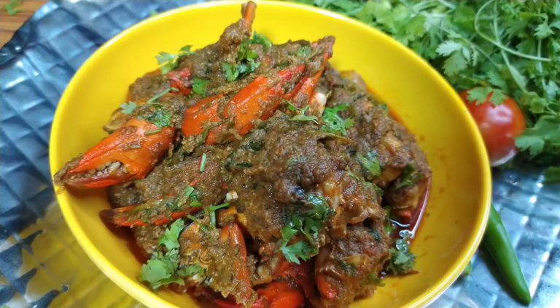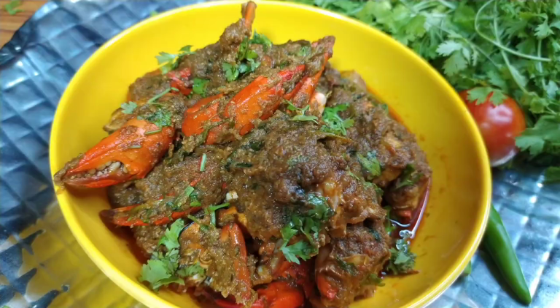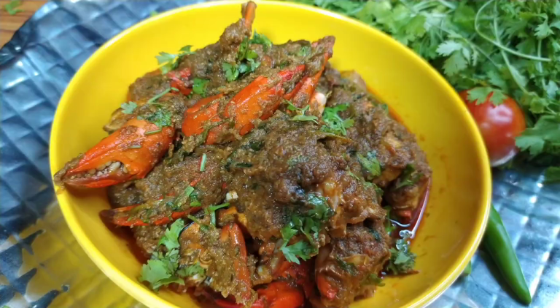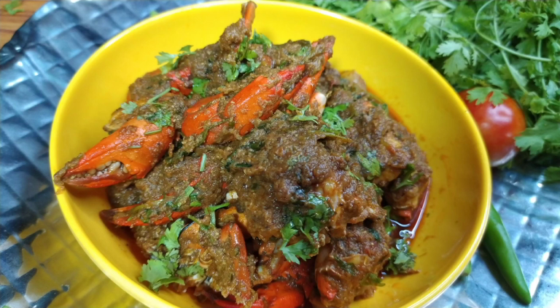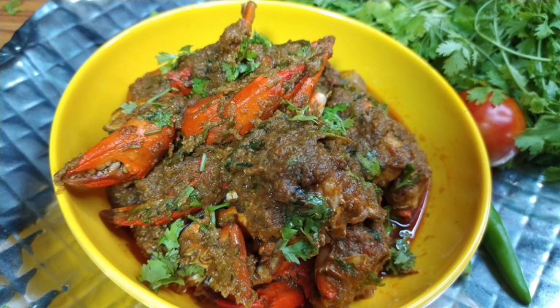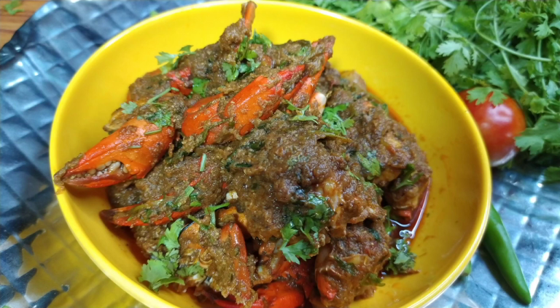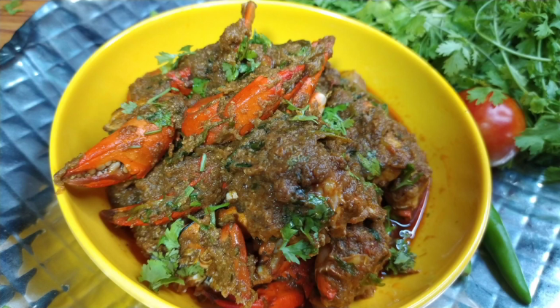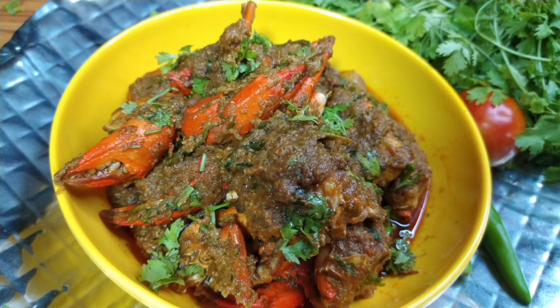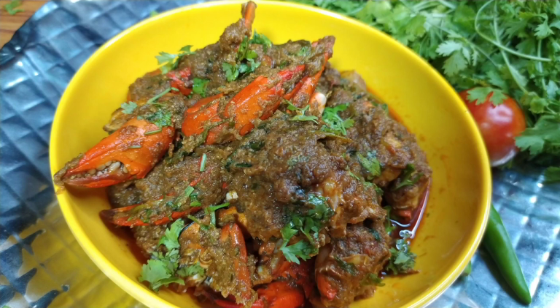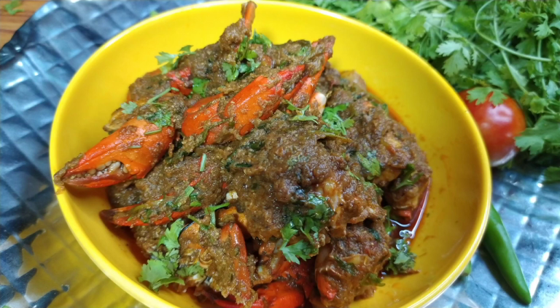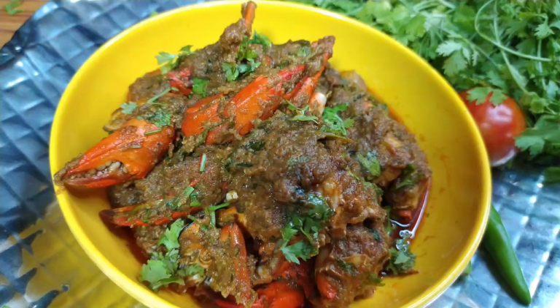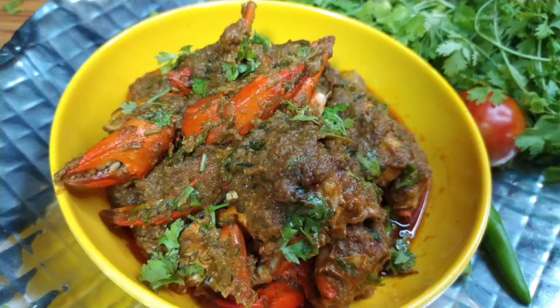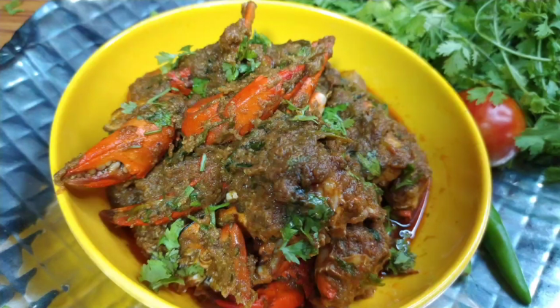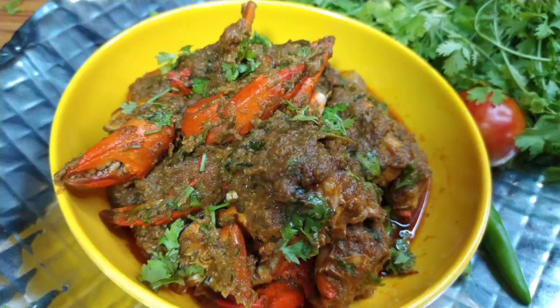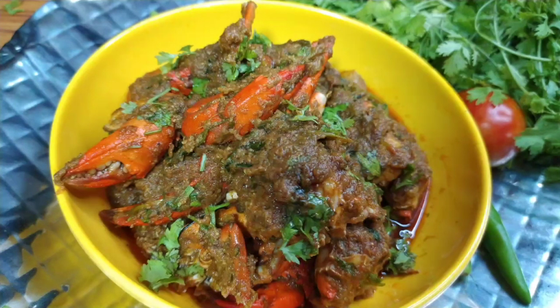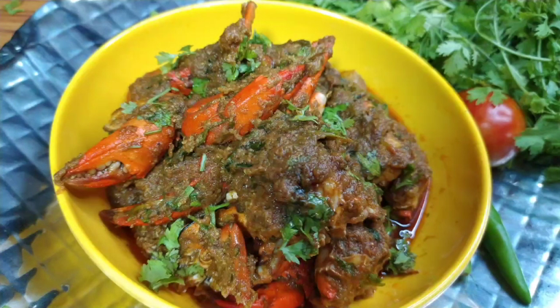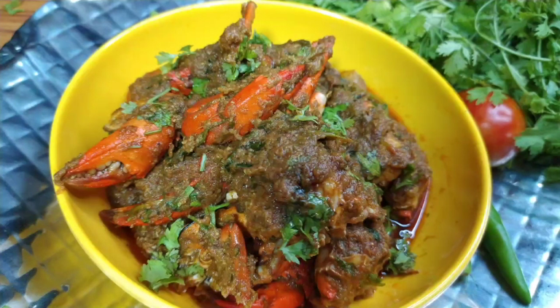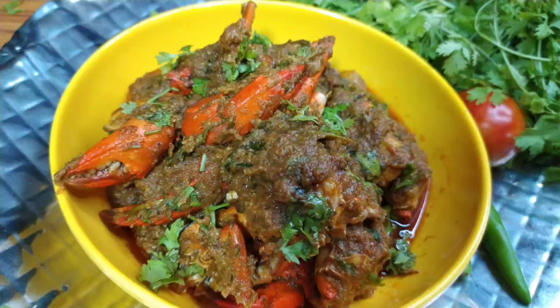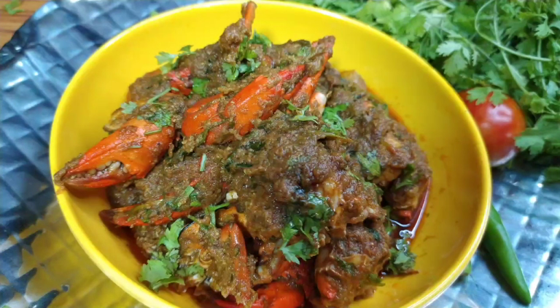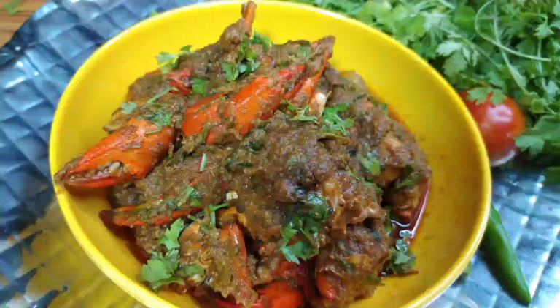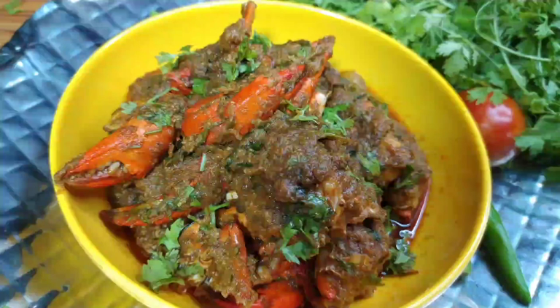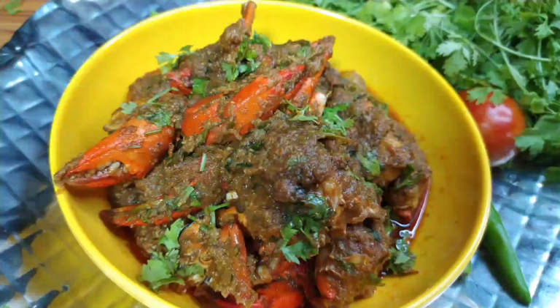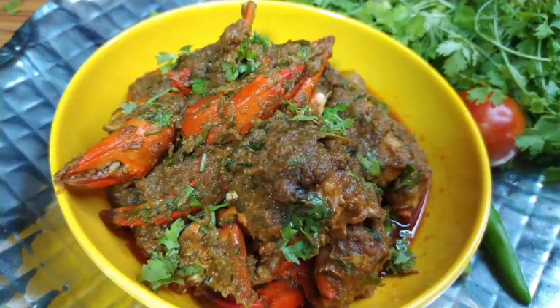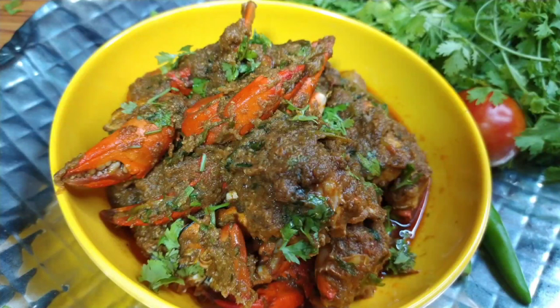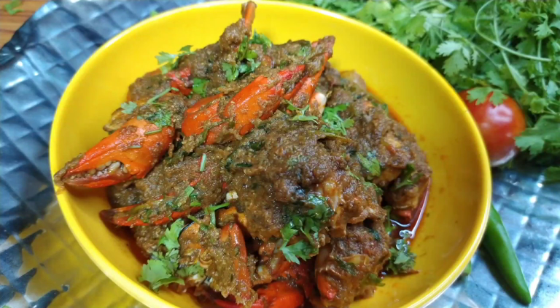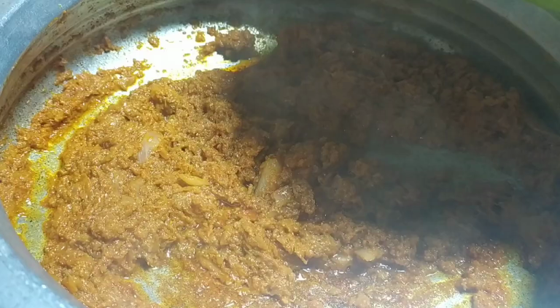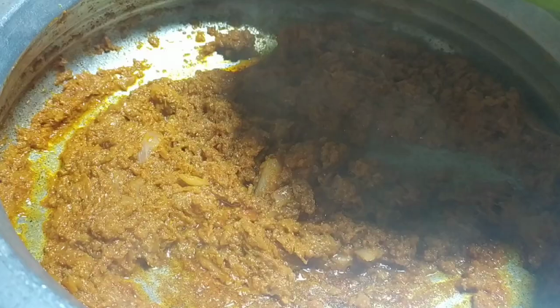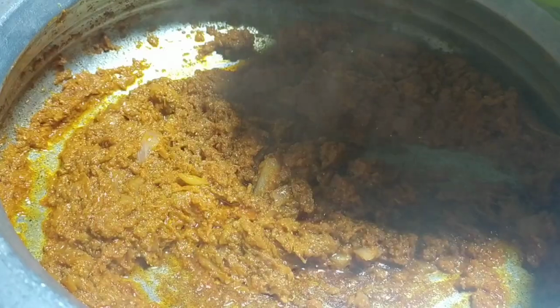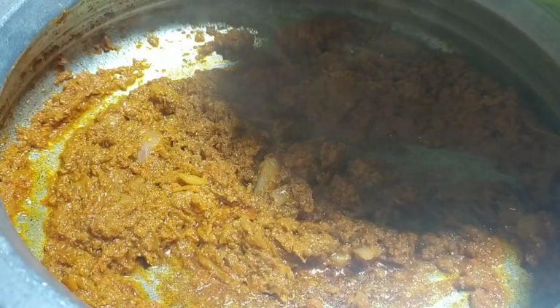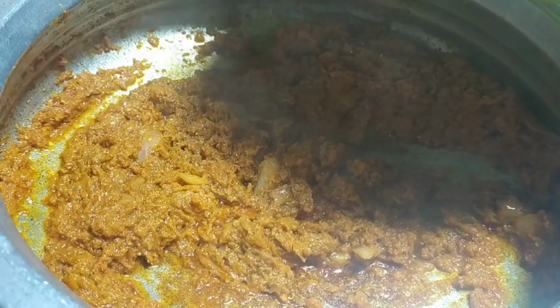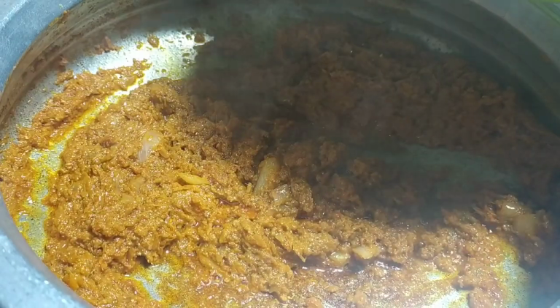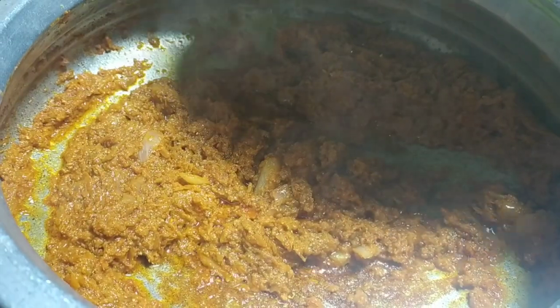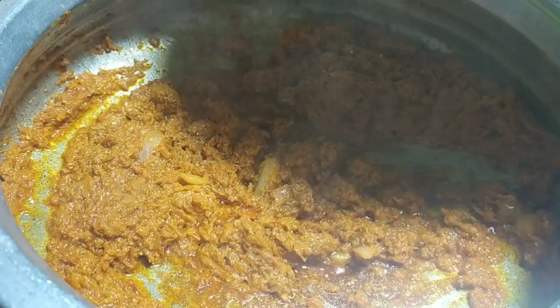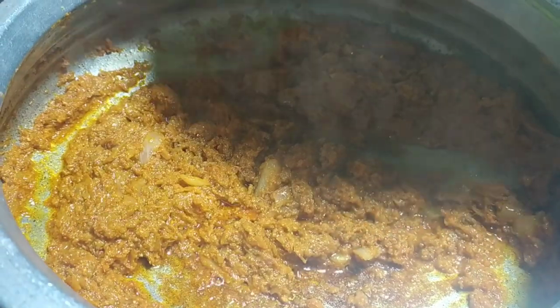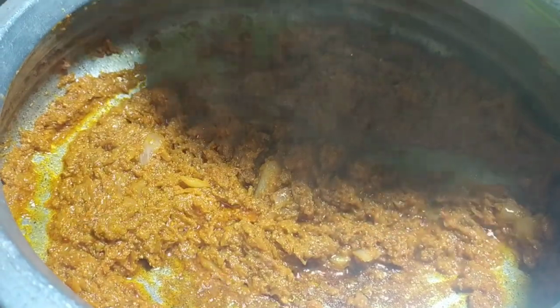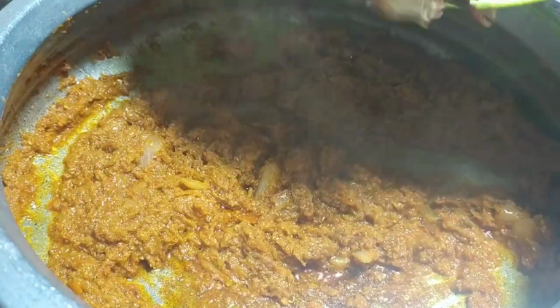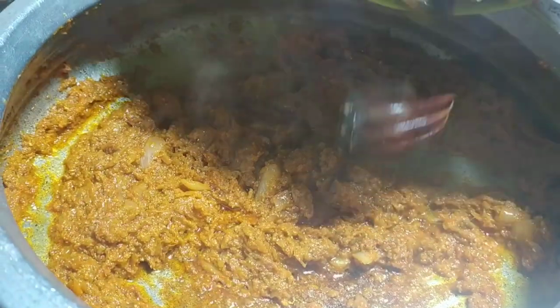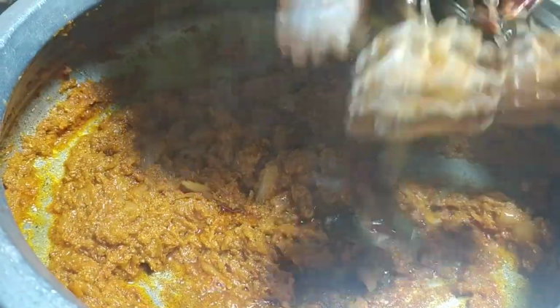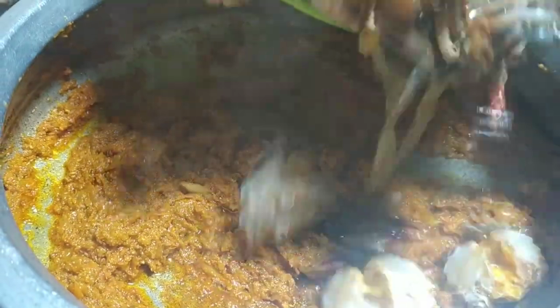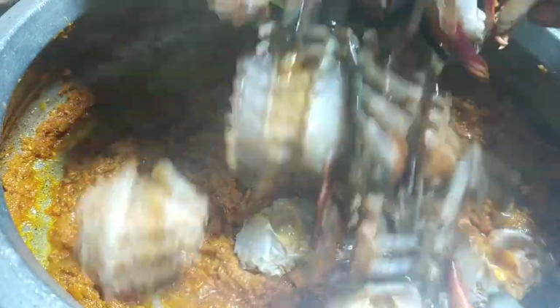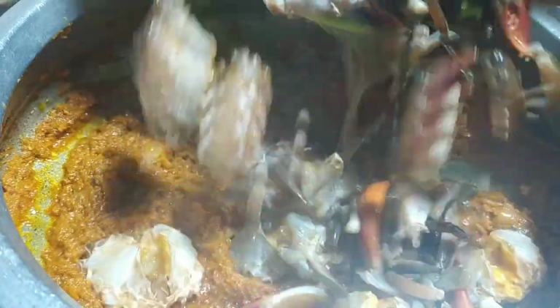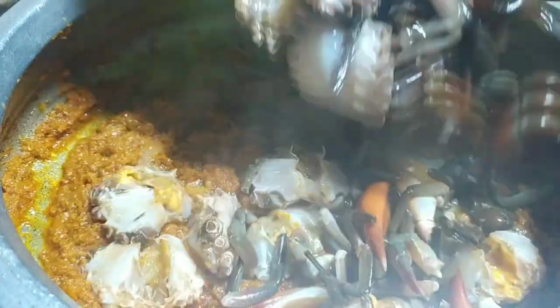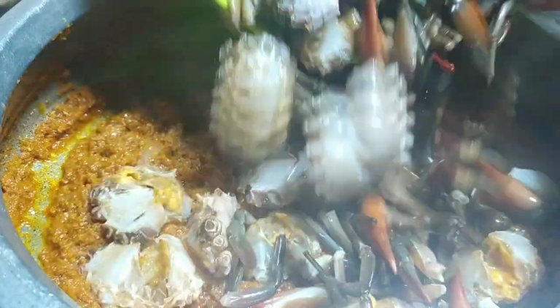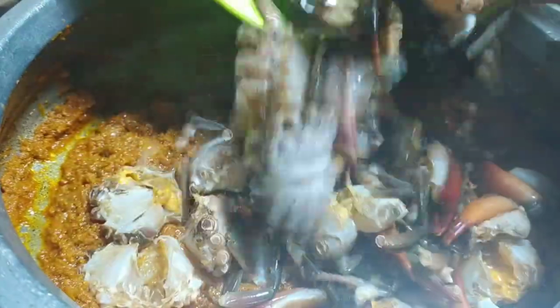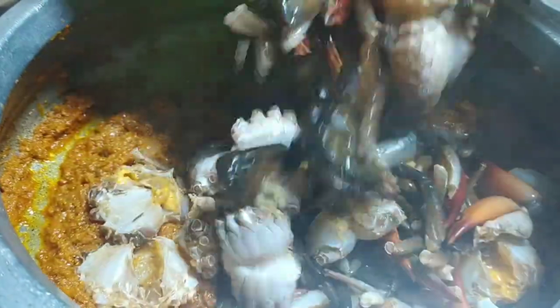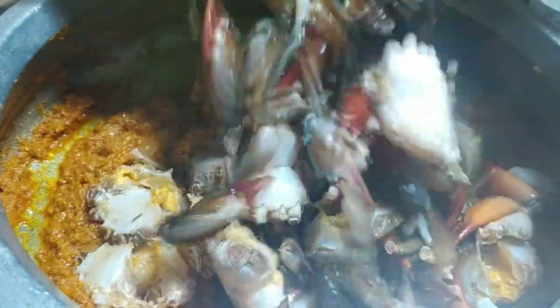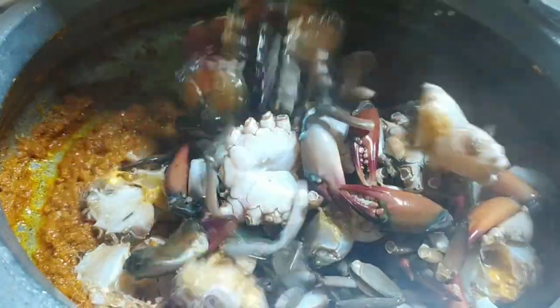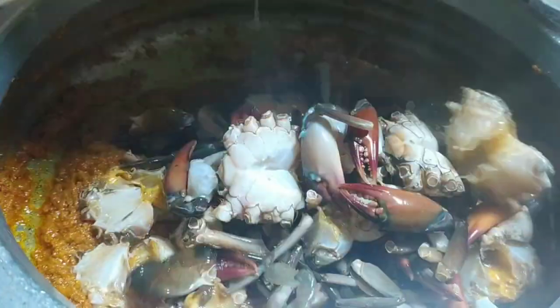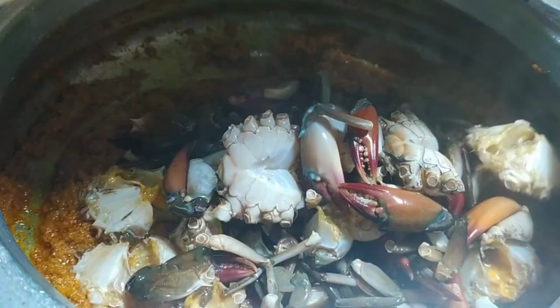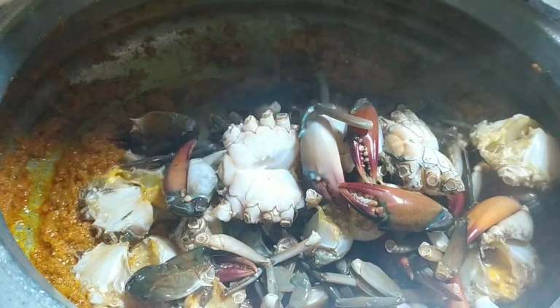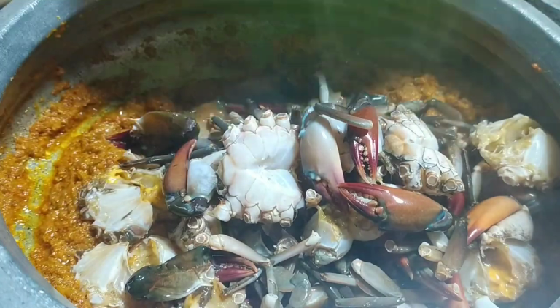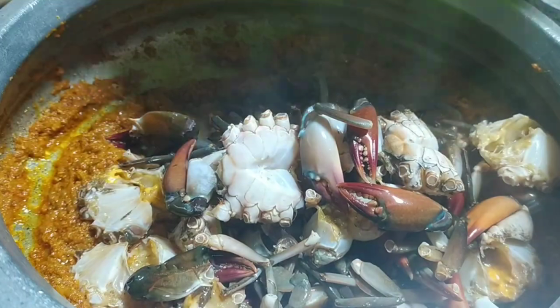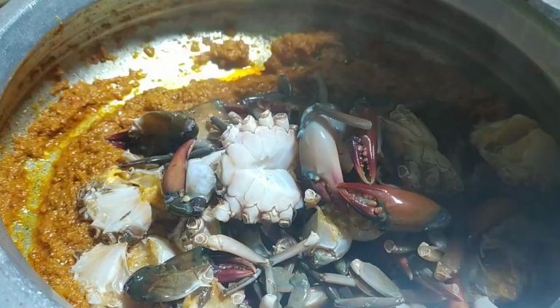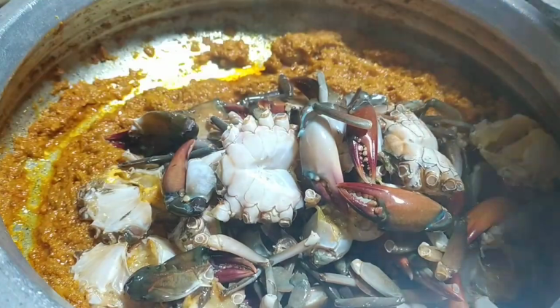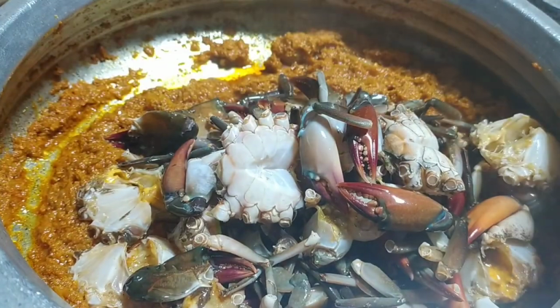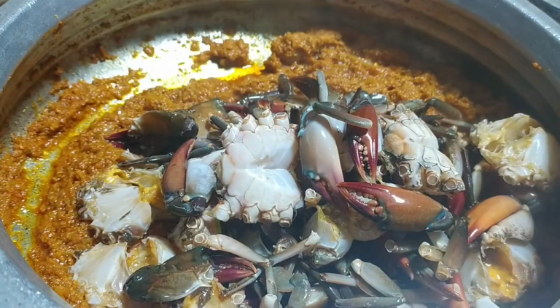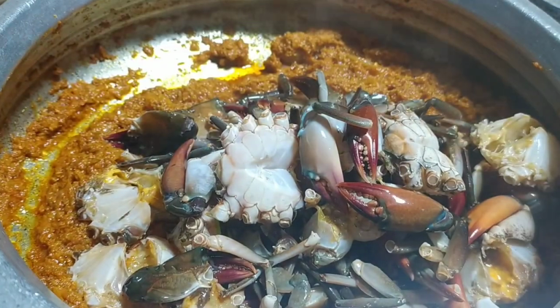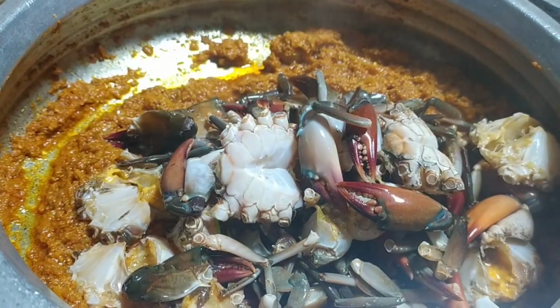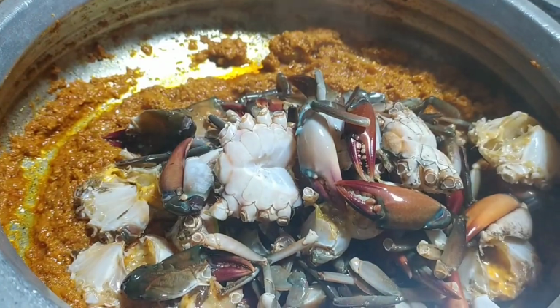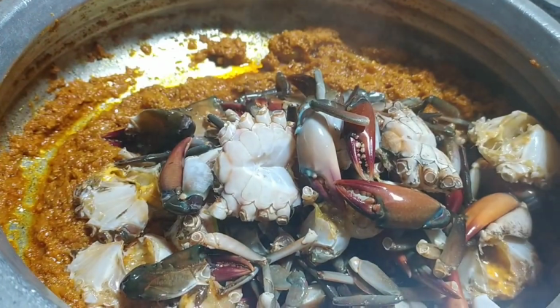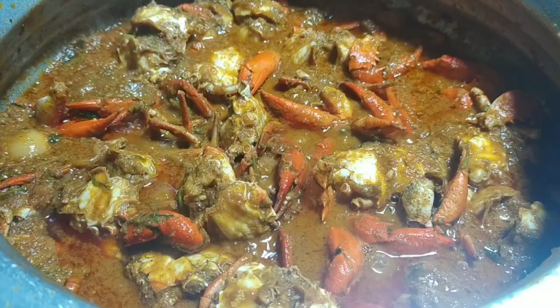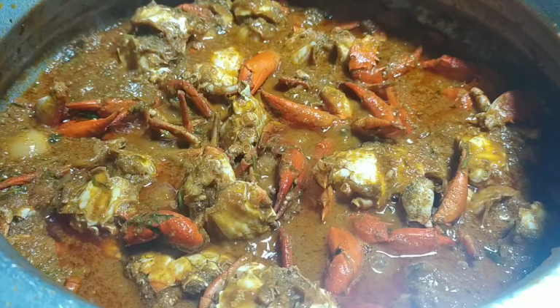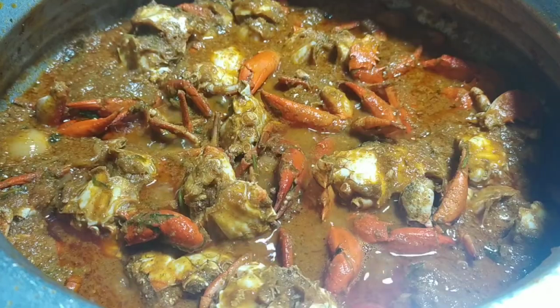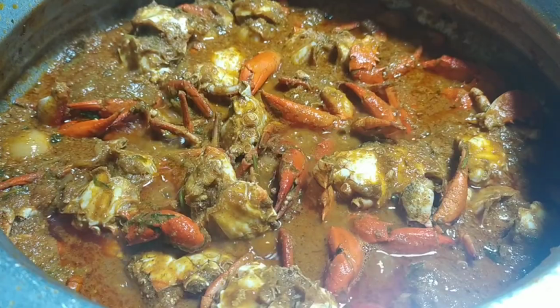Crabs are rich in protein levels, minerals, and vitamins. Crab tendons are also helpful in controlling blood pressure.